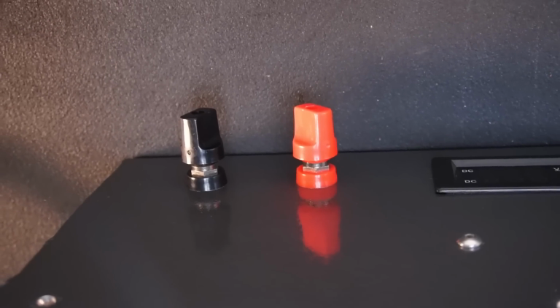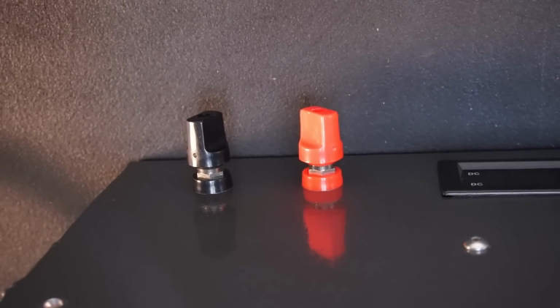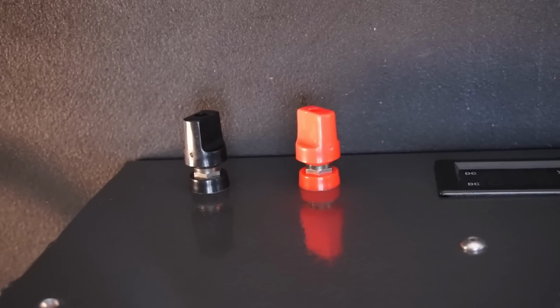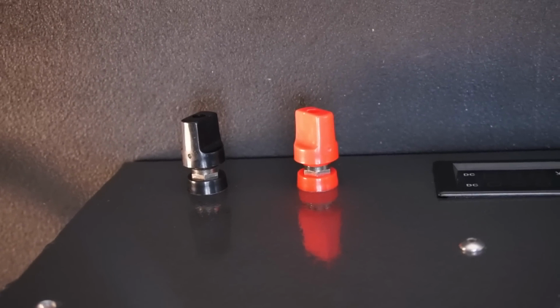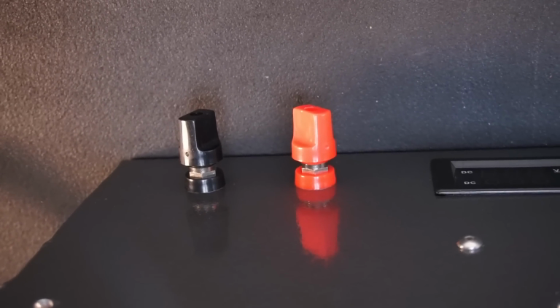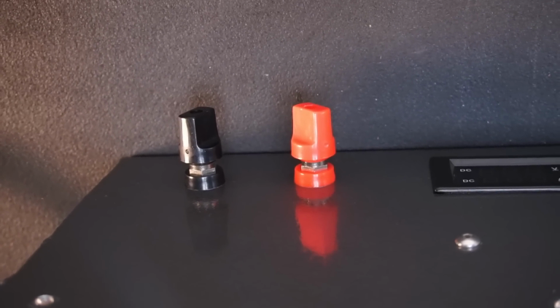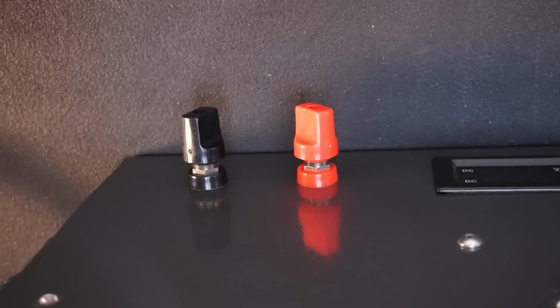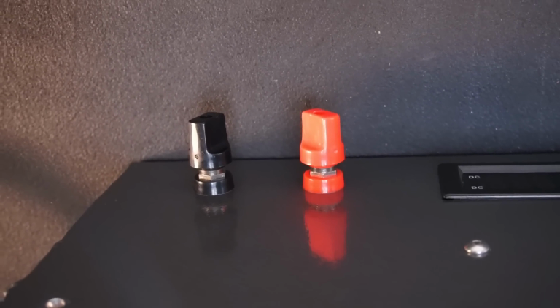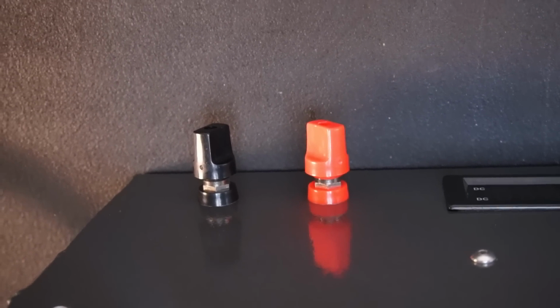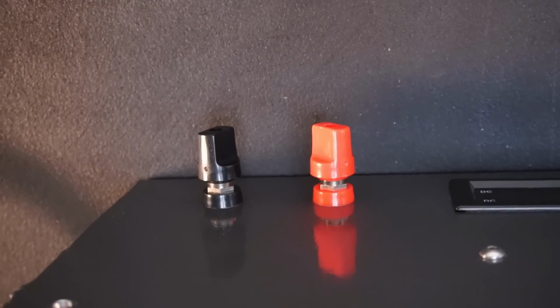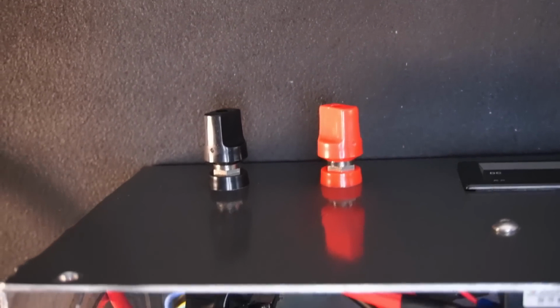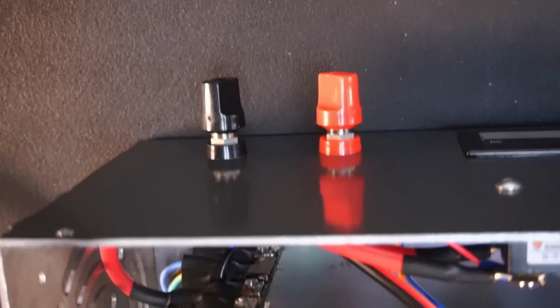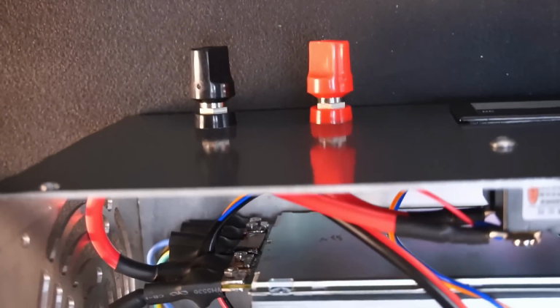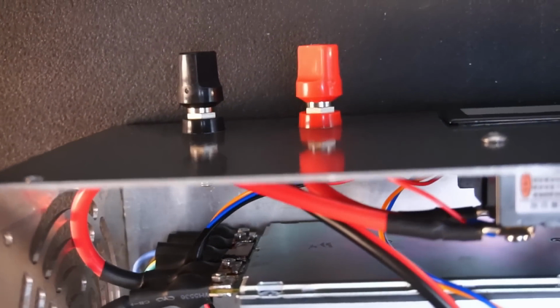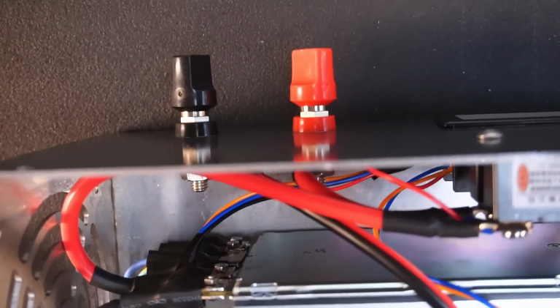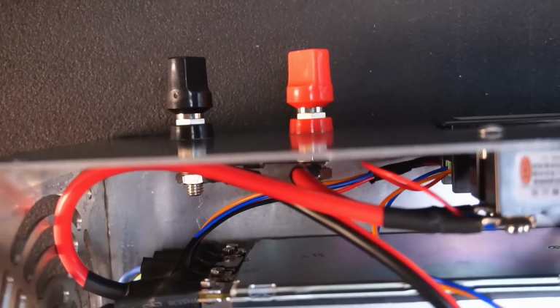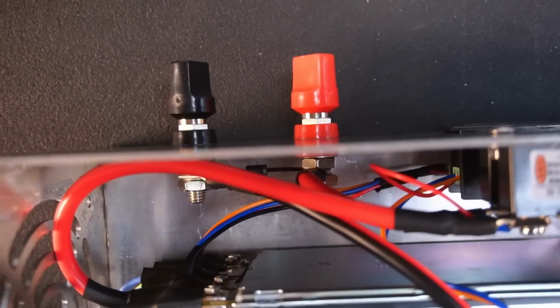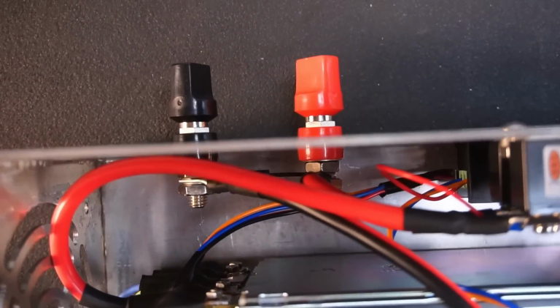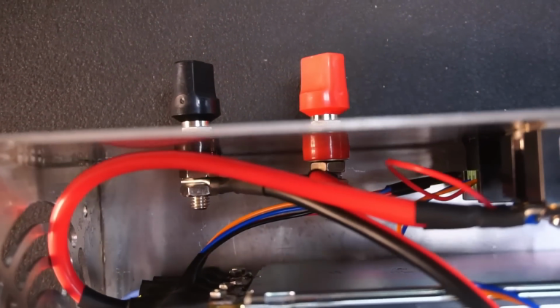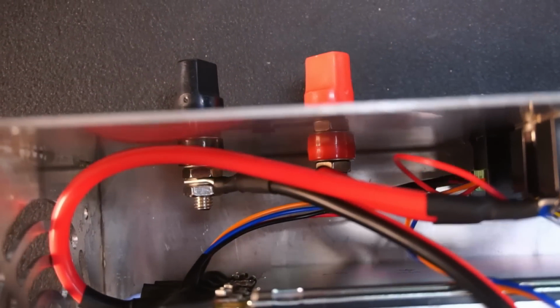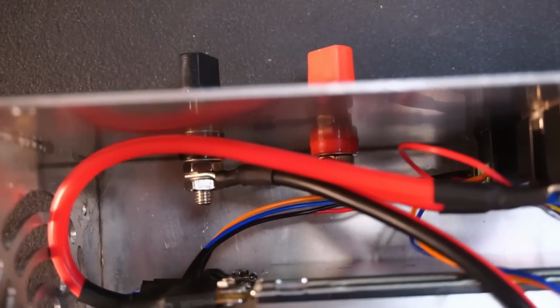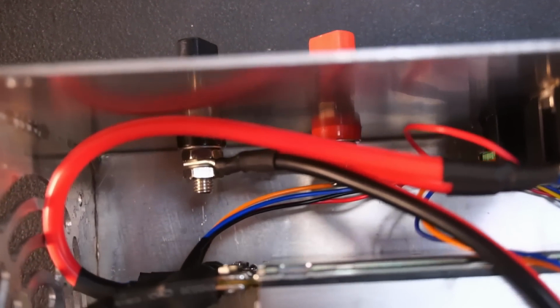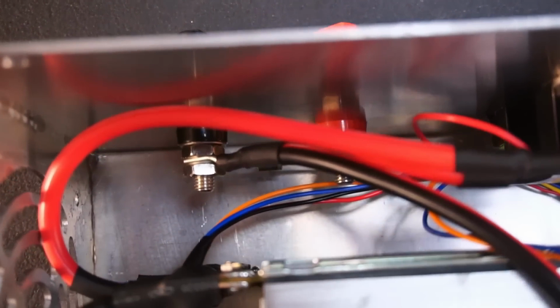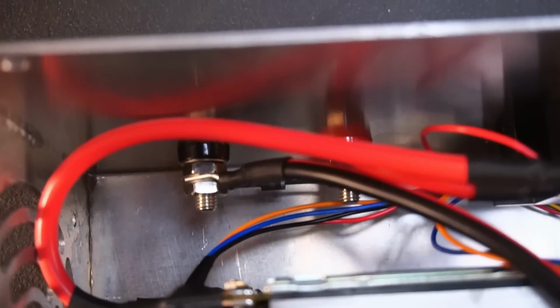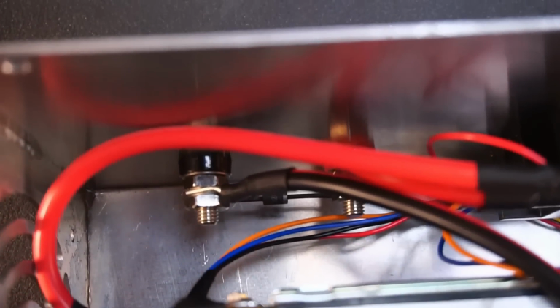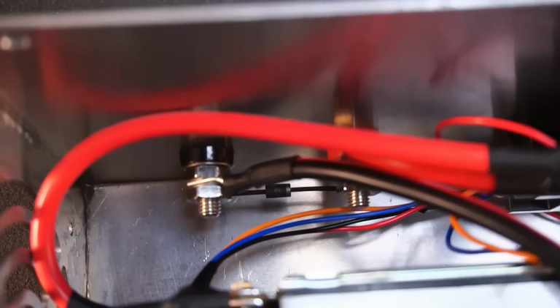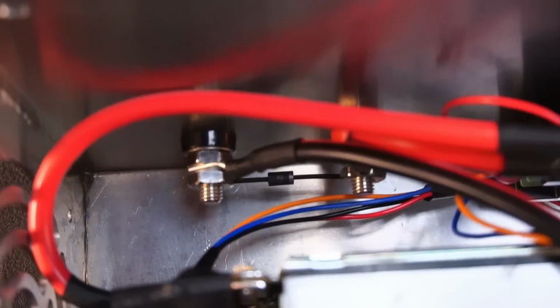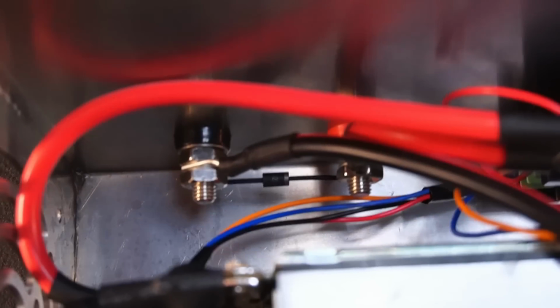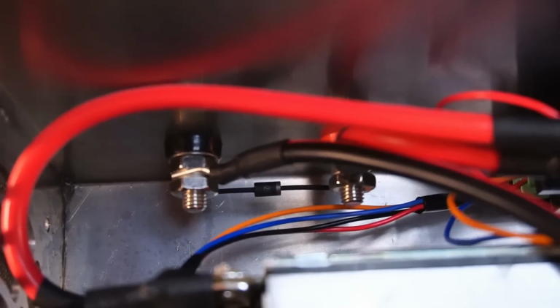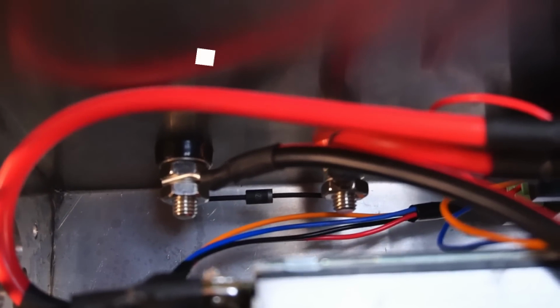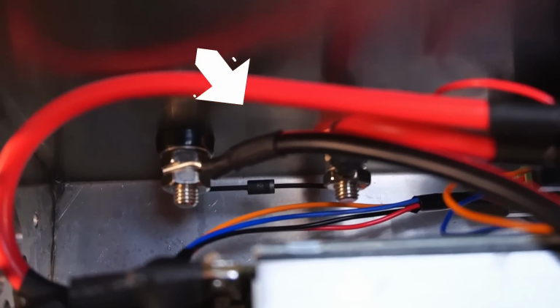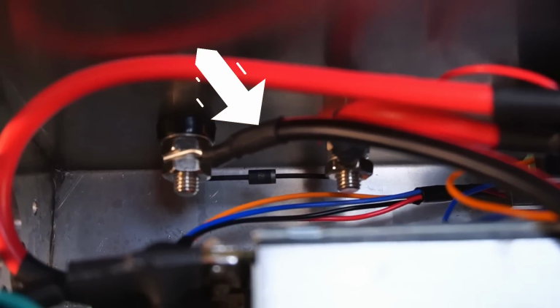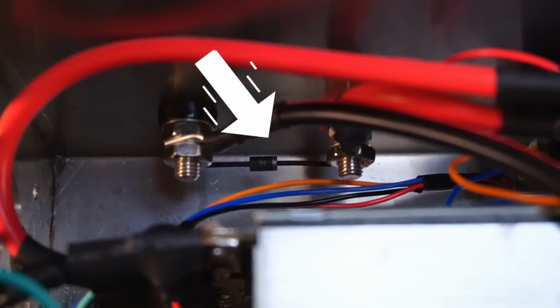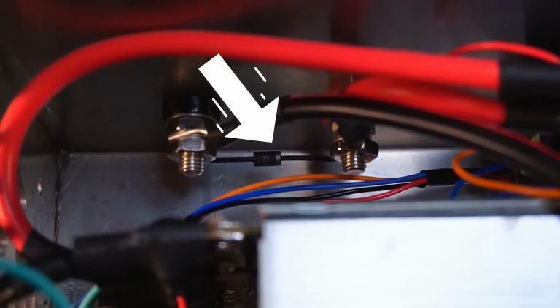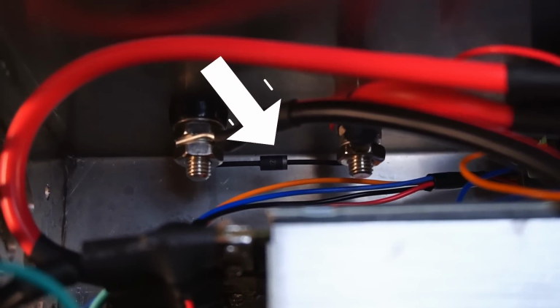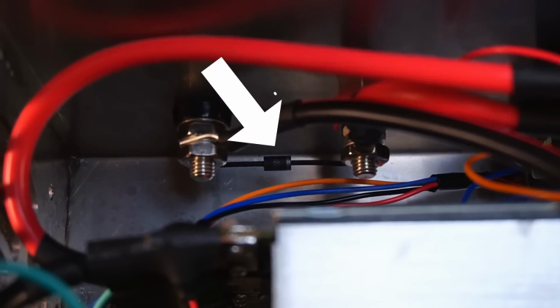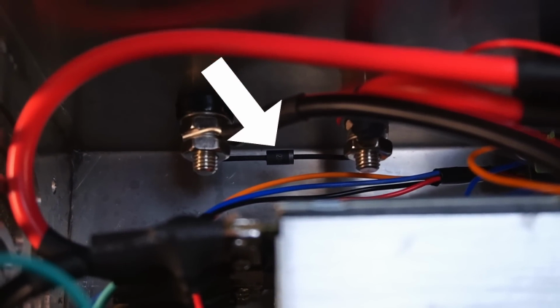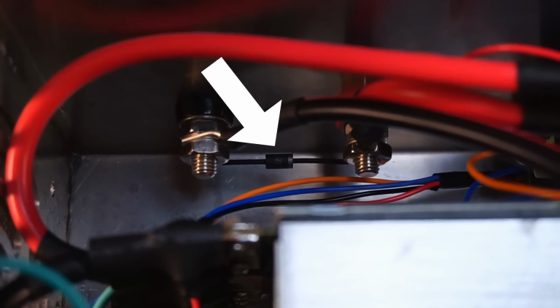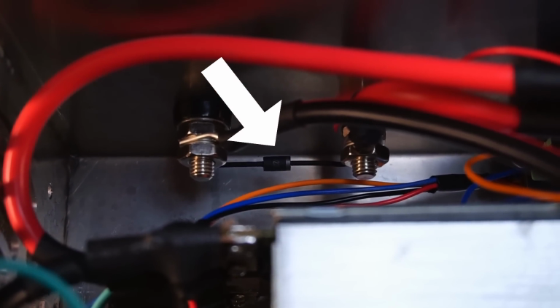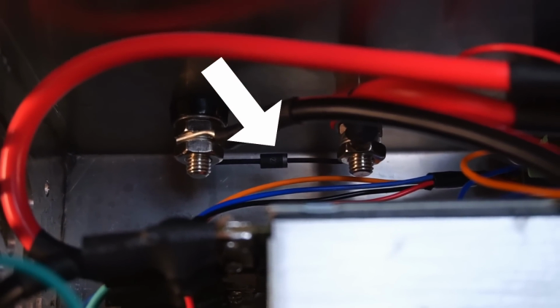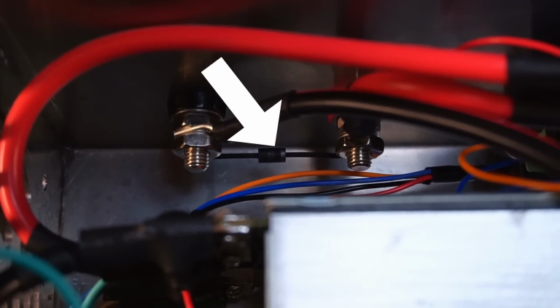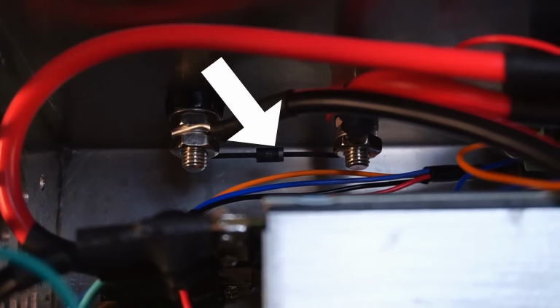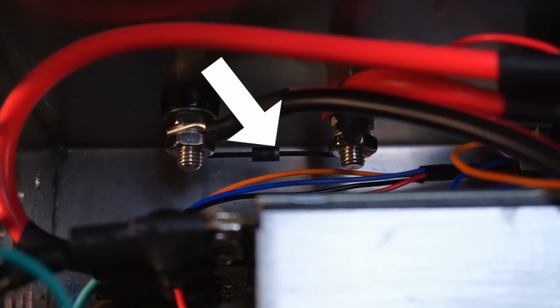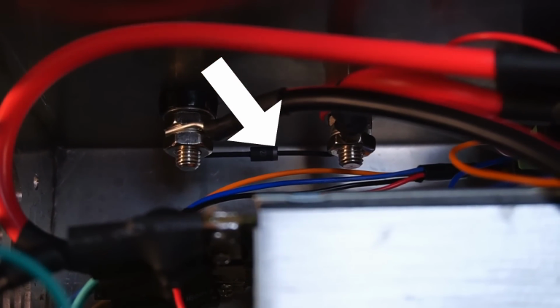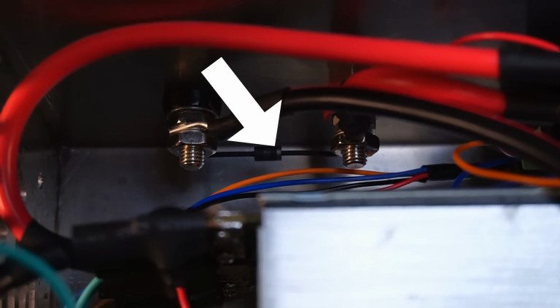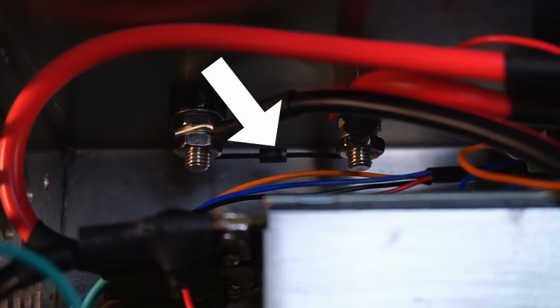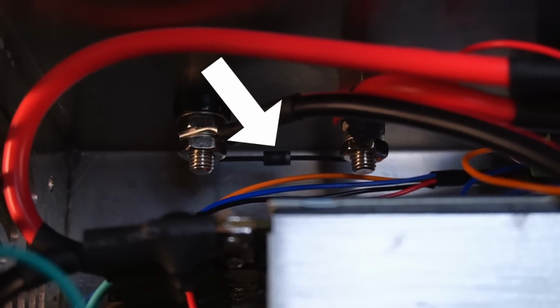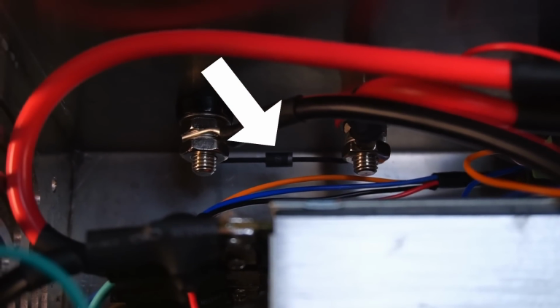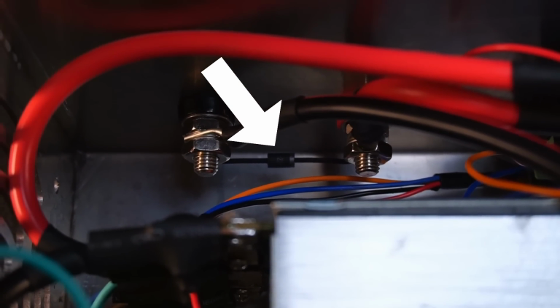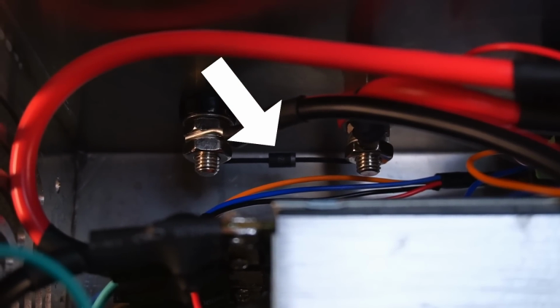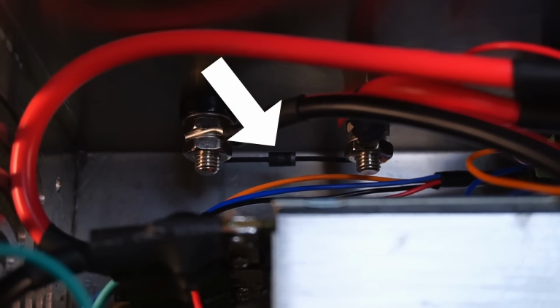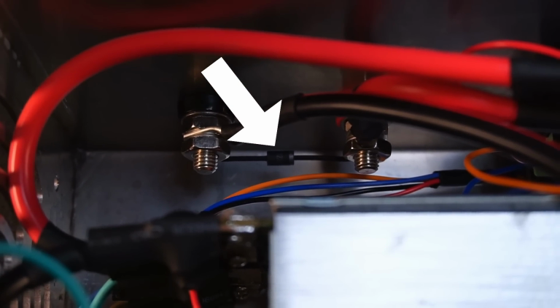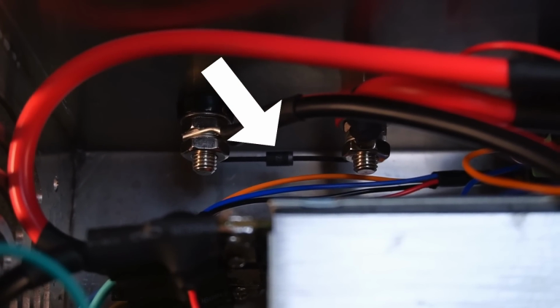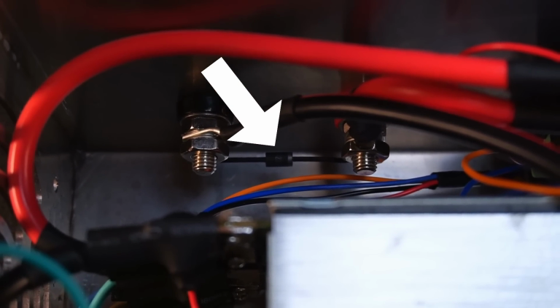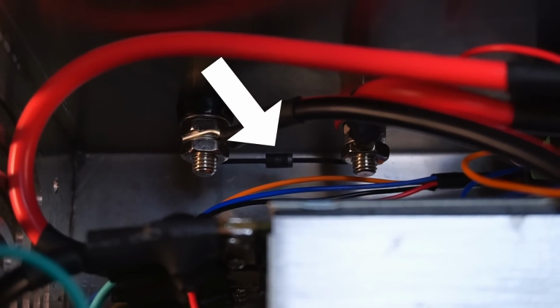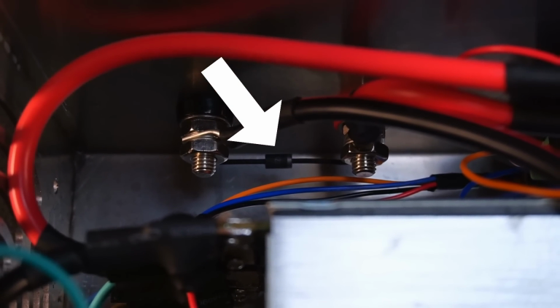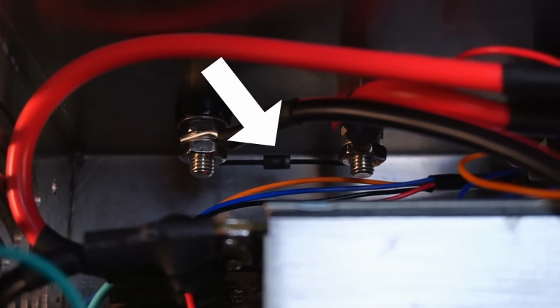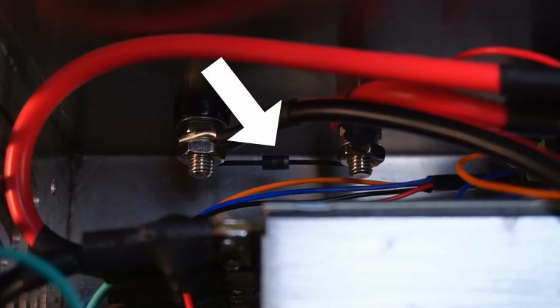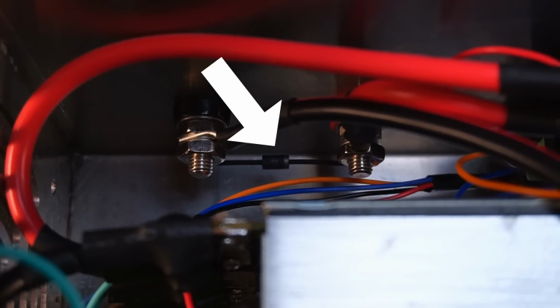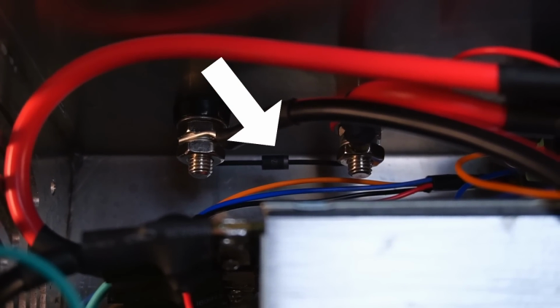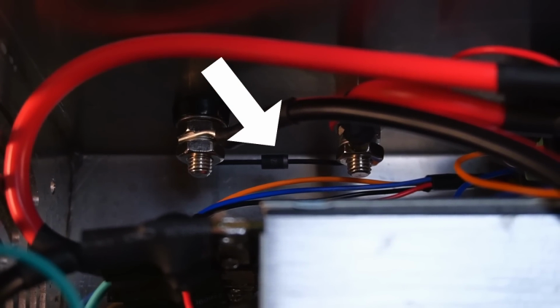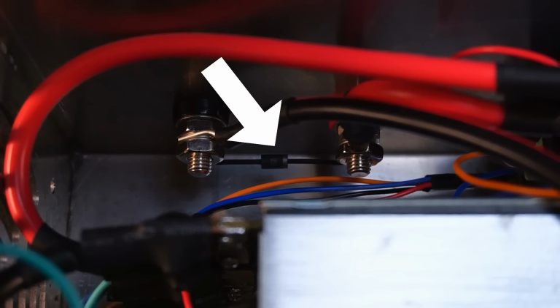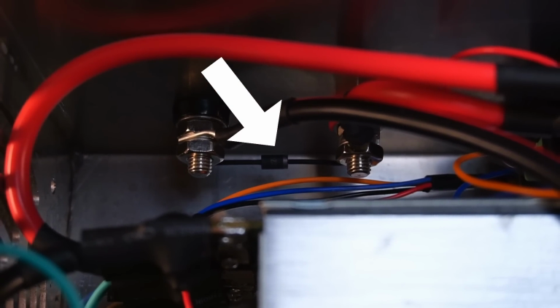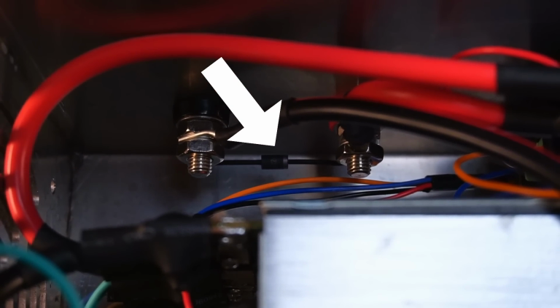Located on the back of the binding posts, I connected a flyback diode to protect the power supply when powering inductive loads.